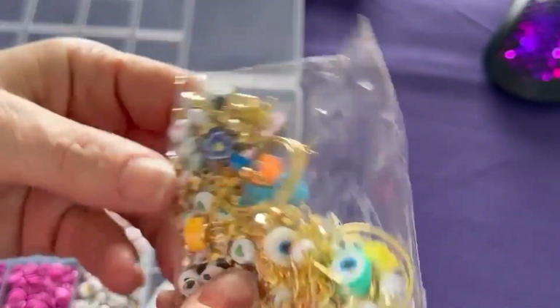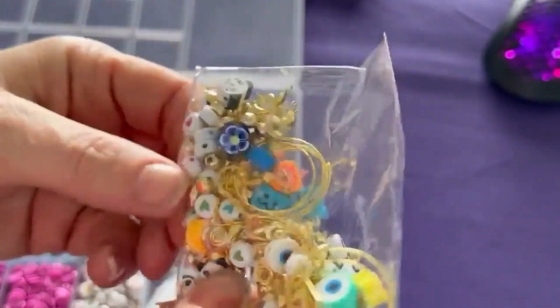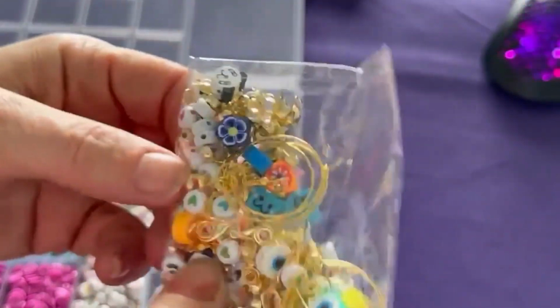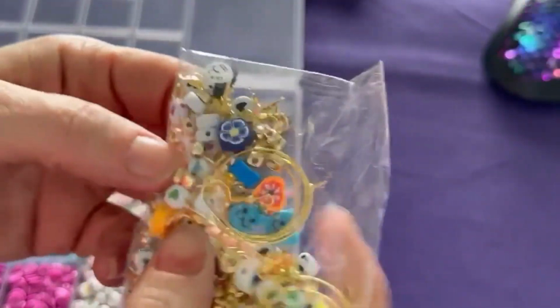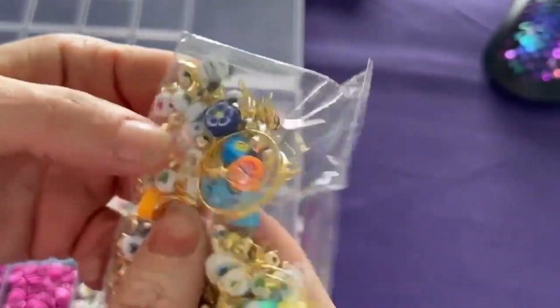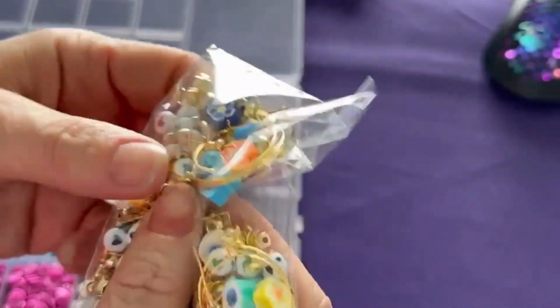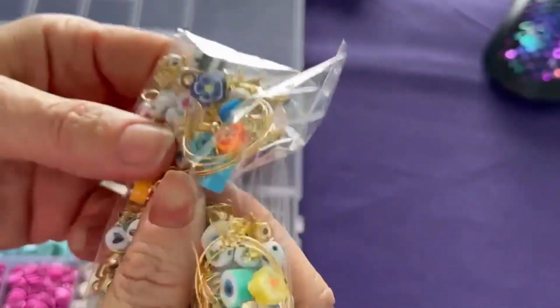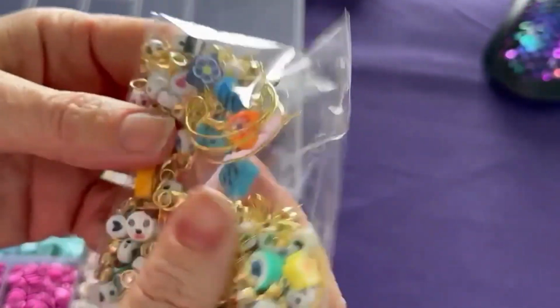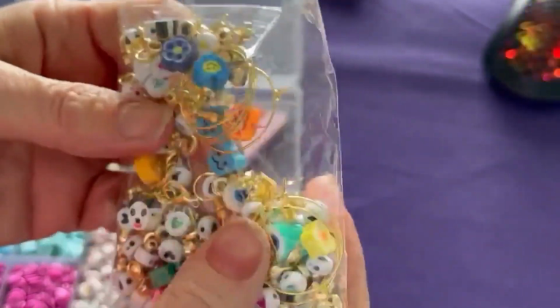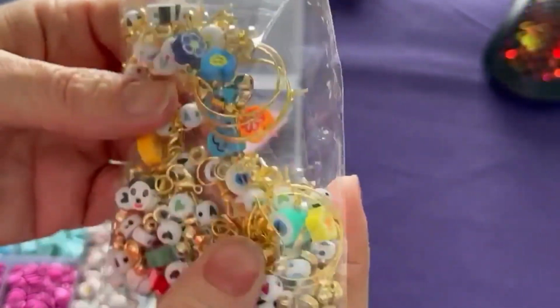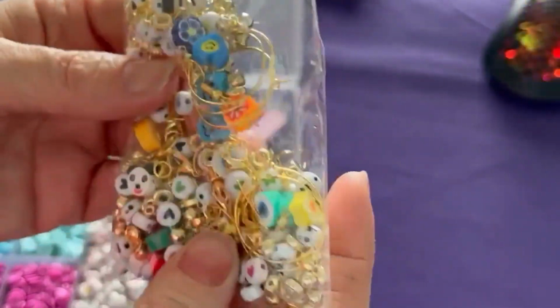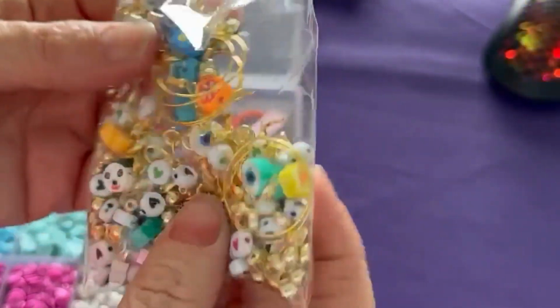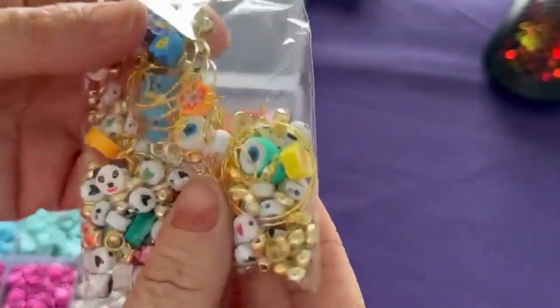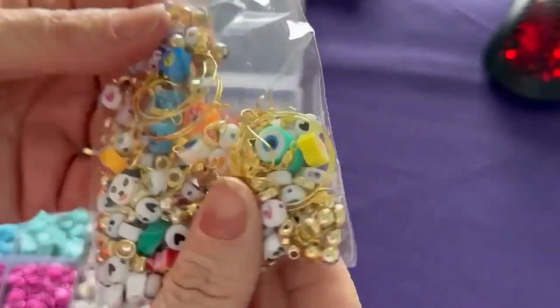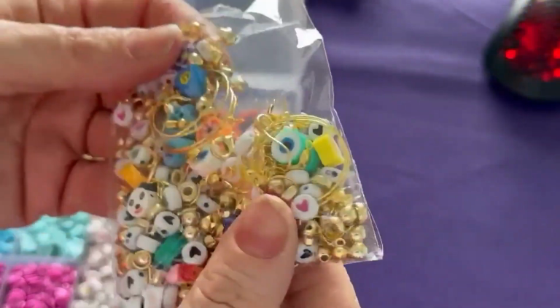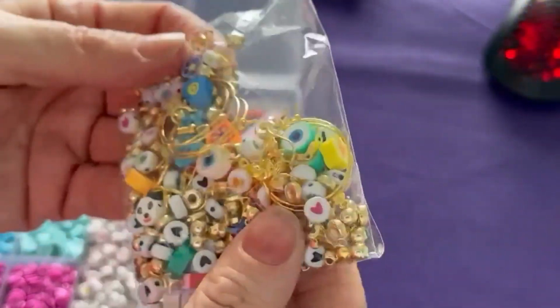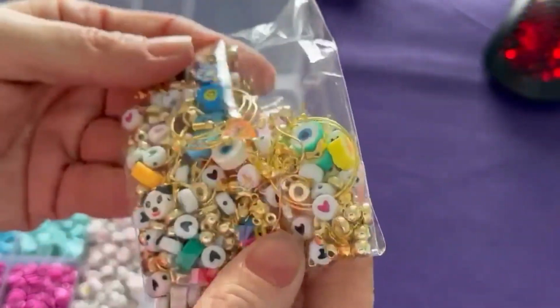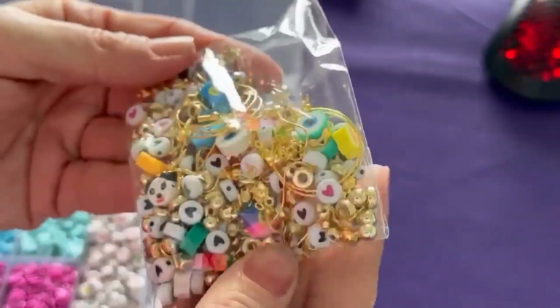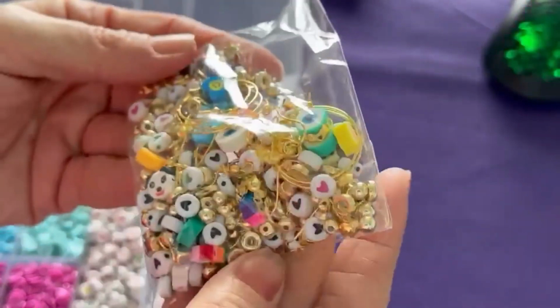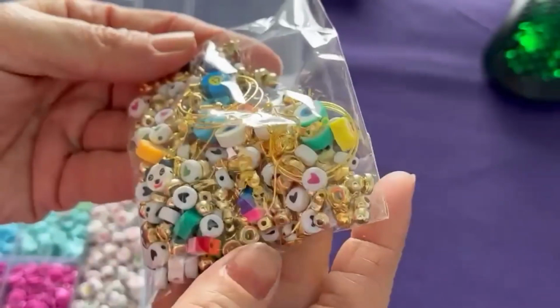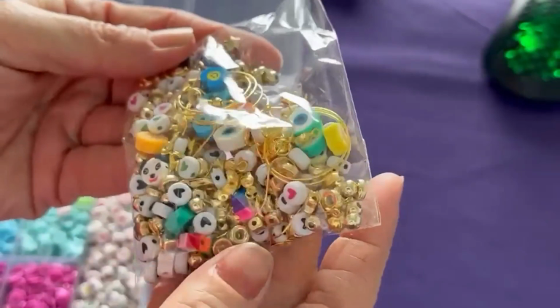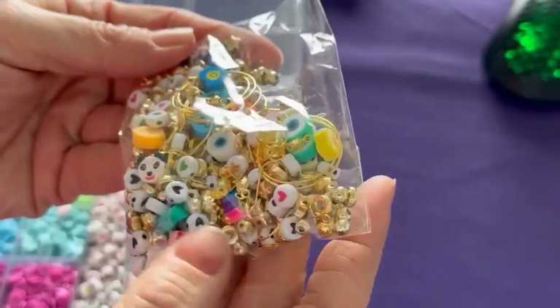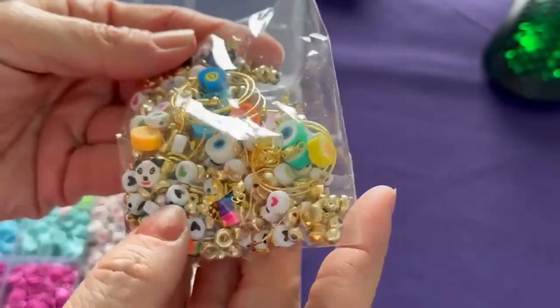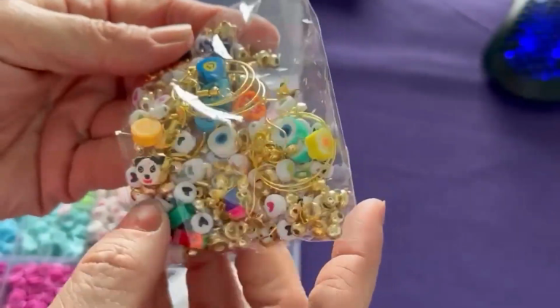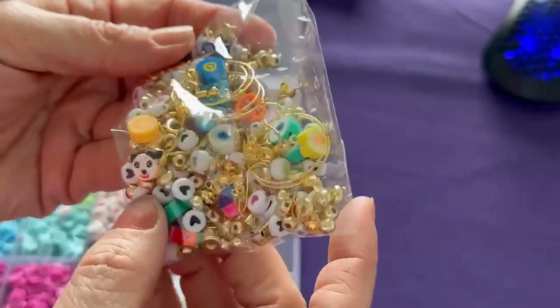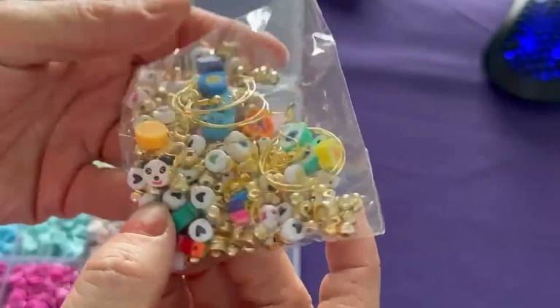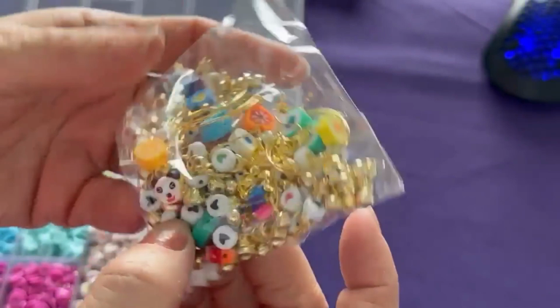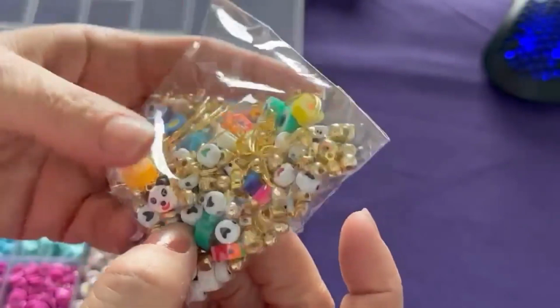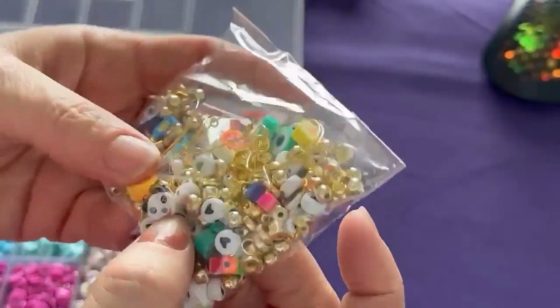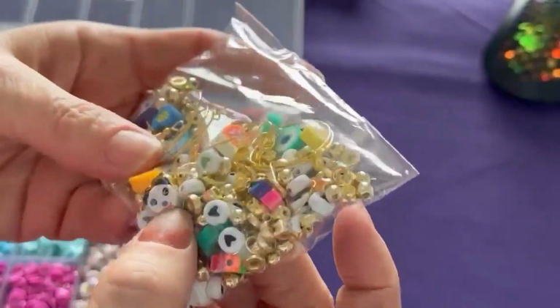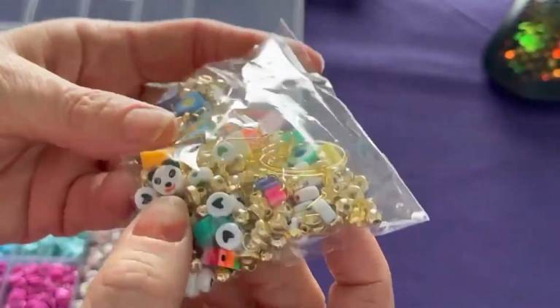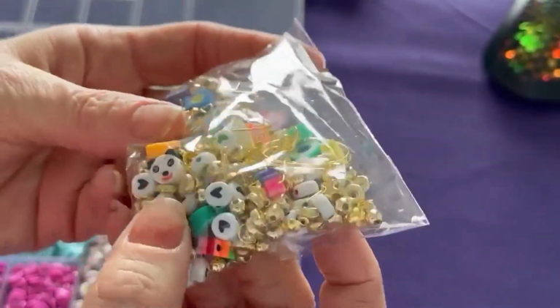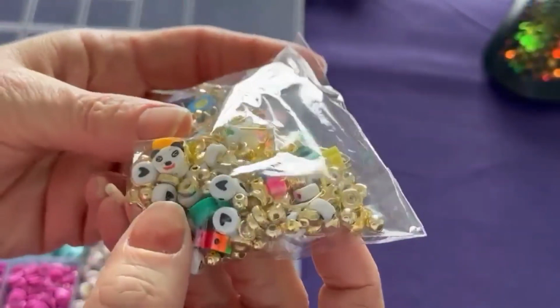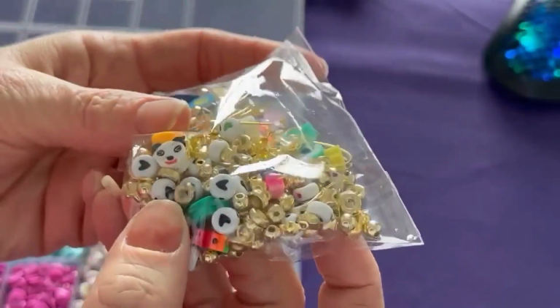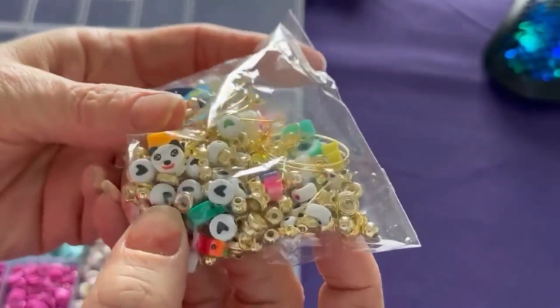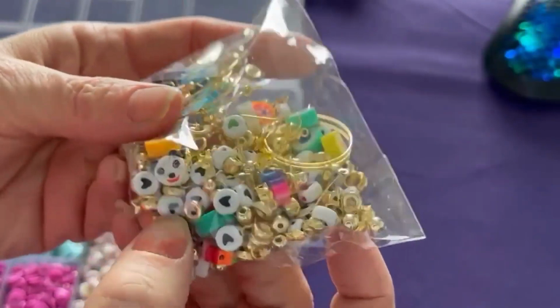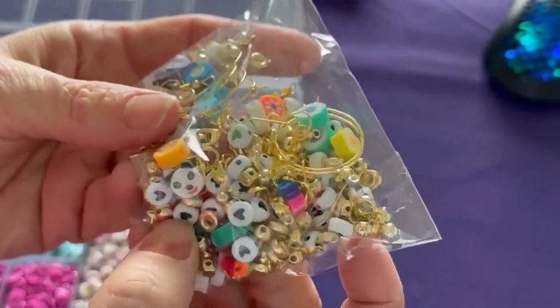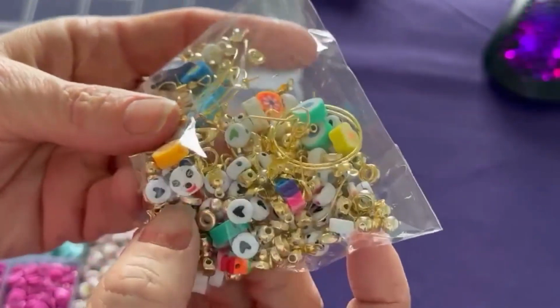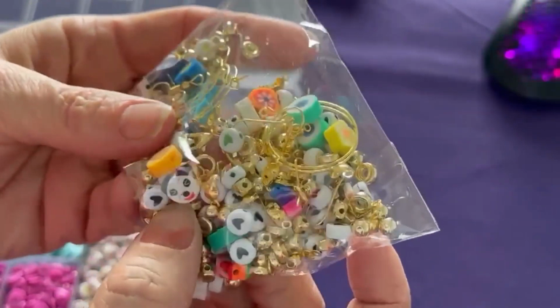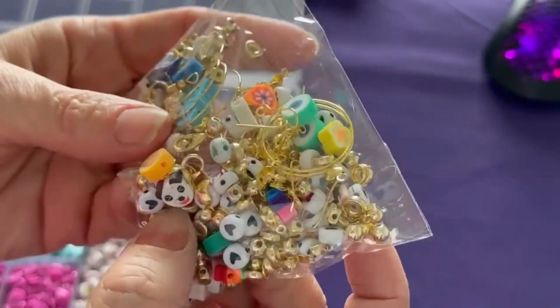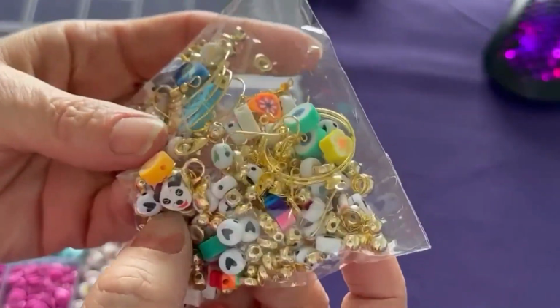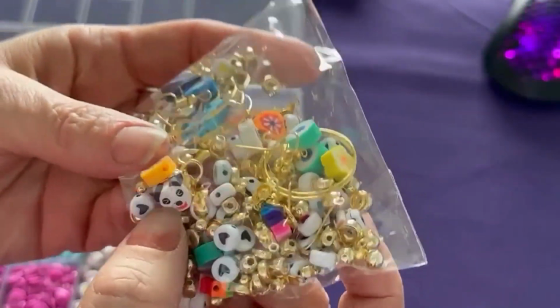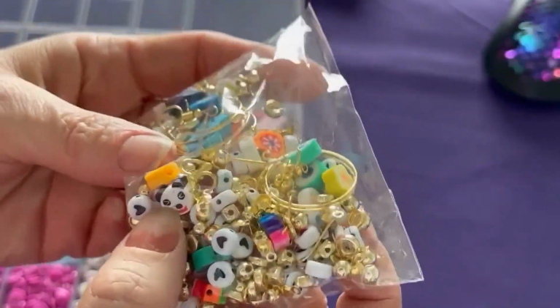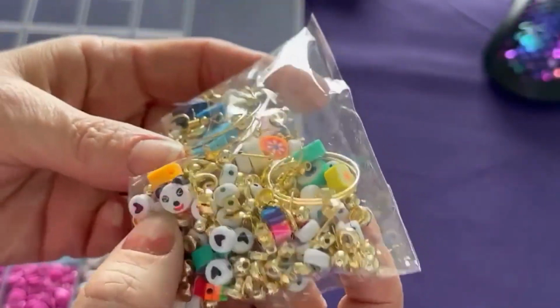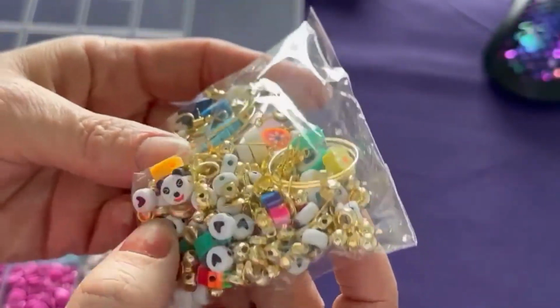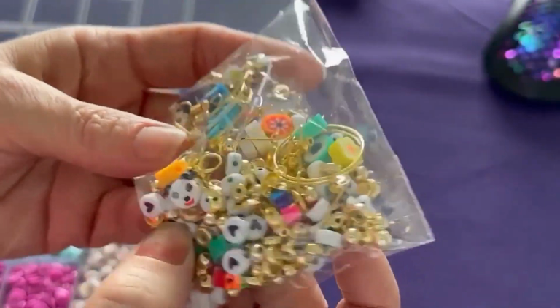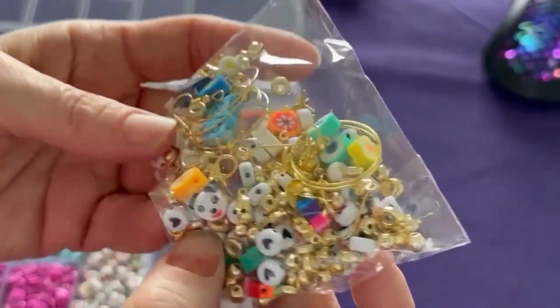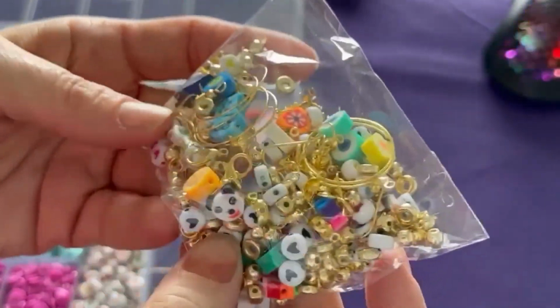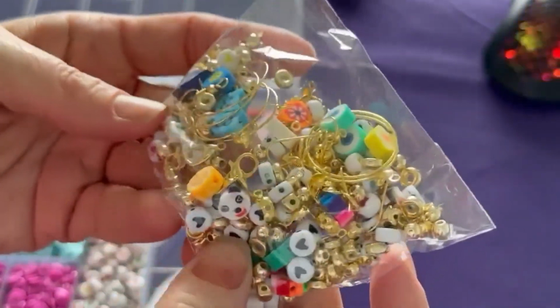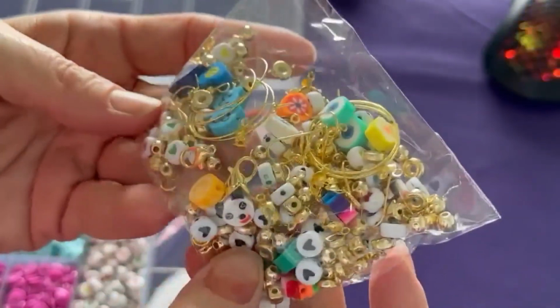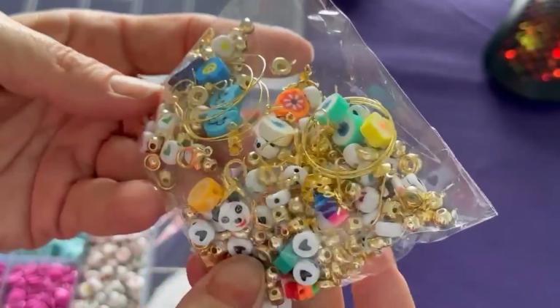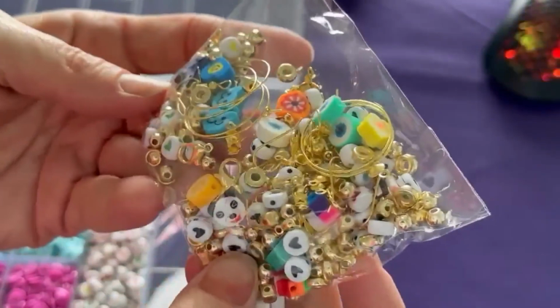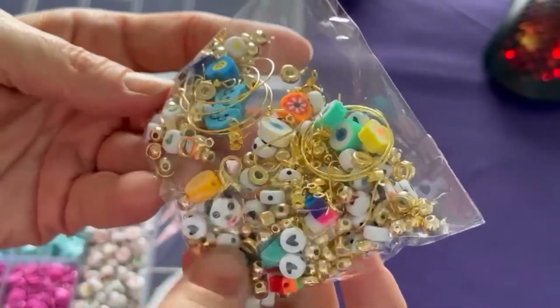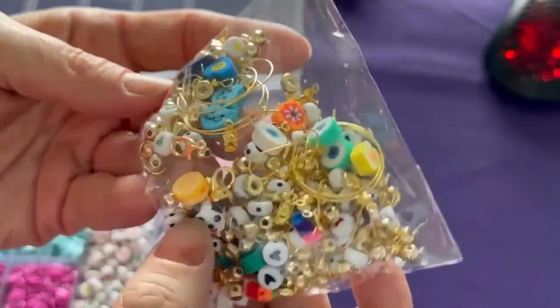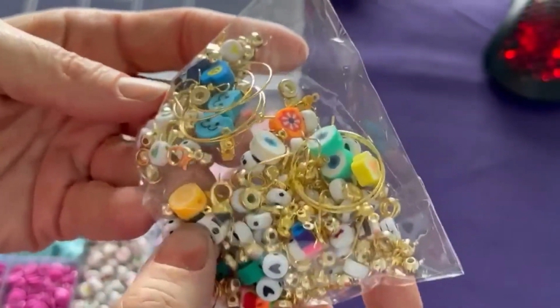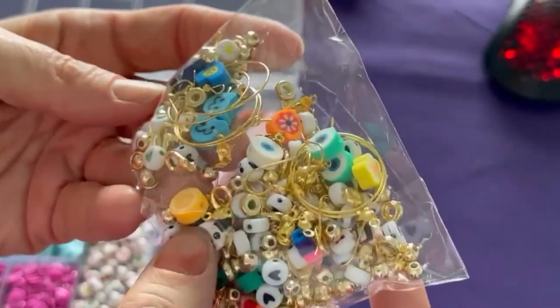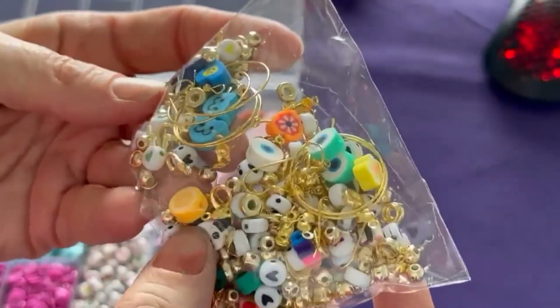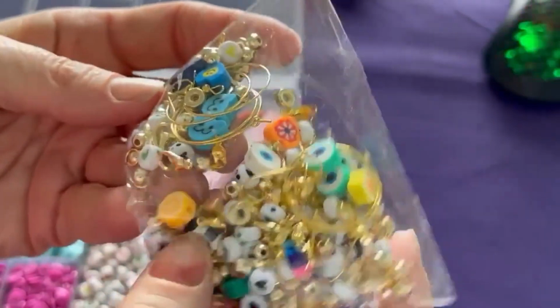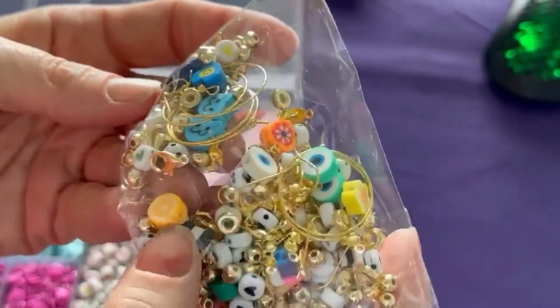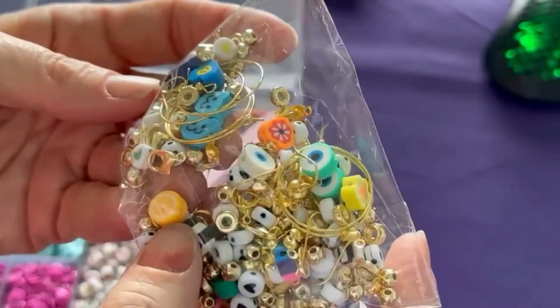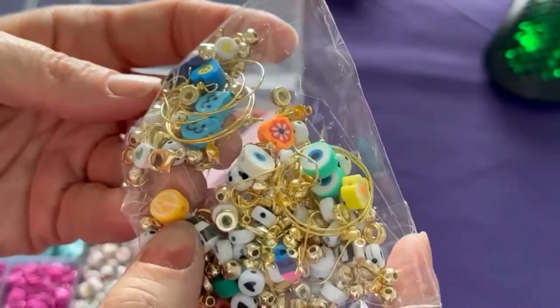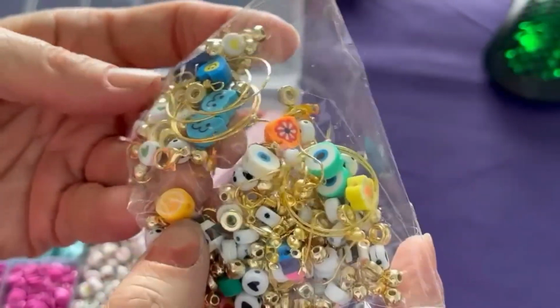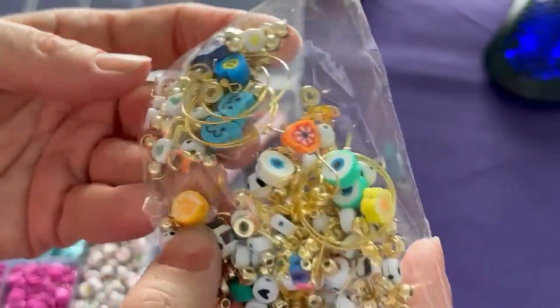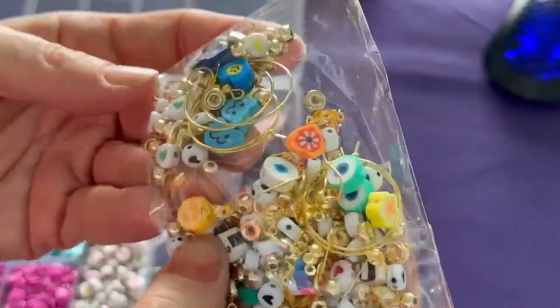In here you got the jewelry making stuff. There's a cute little bear charm on there and there's a lemon.